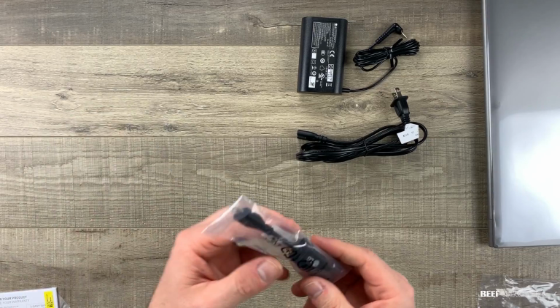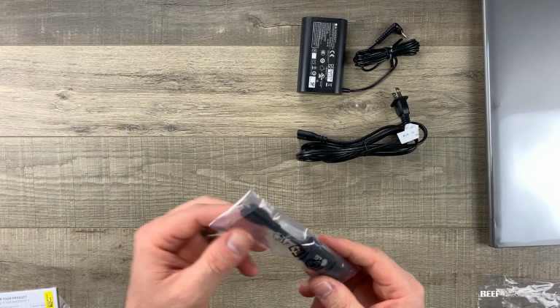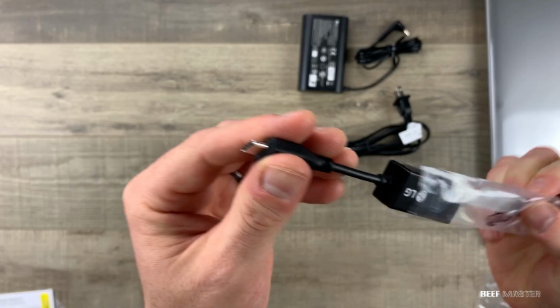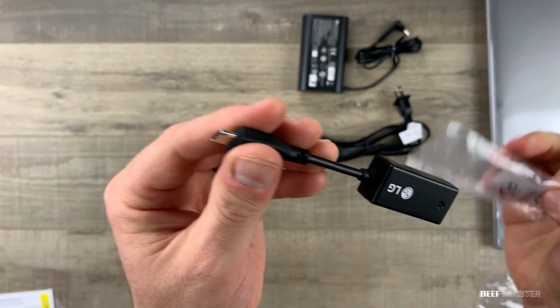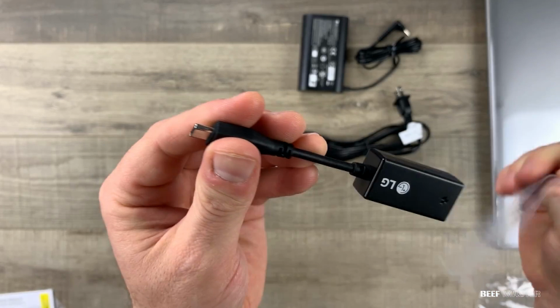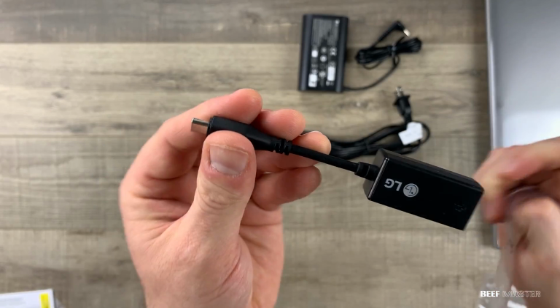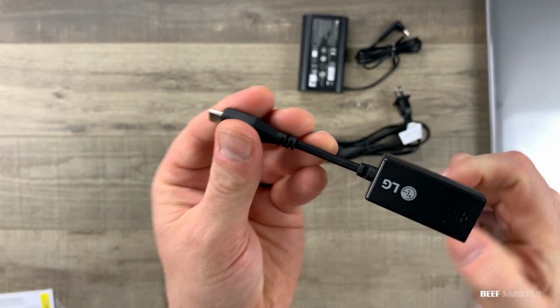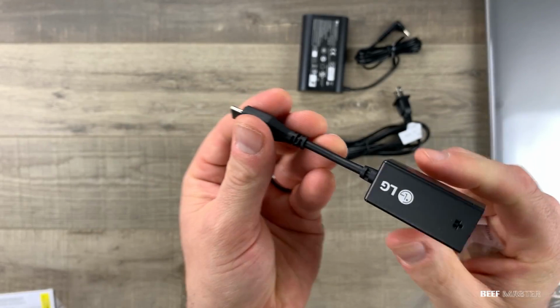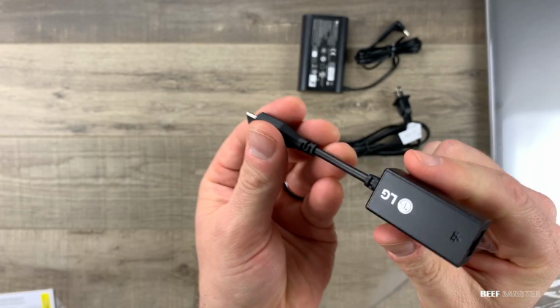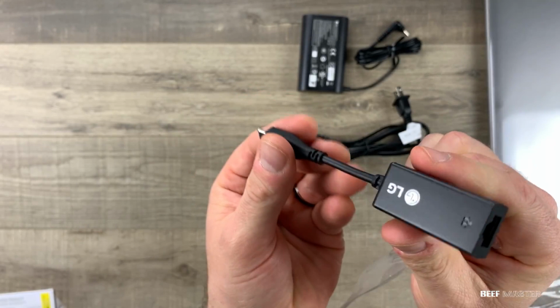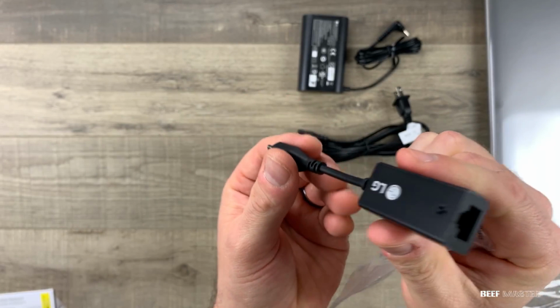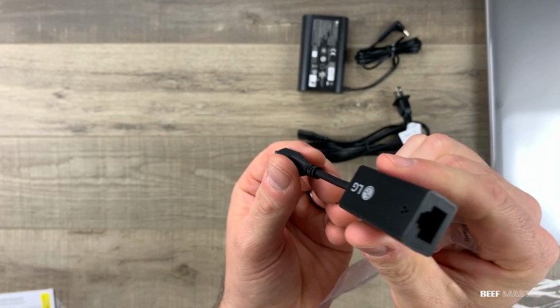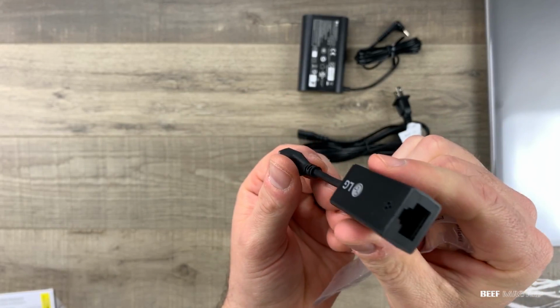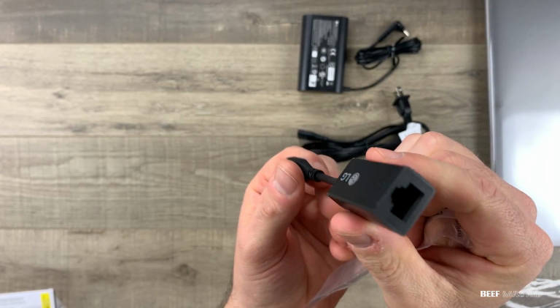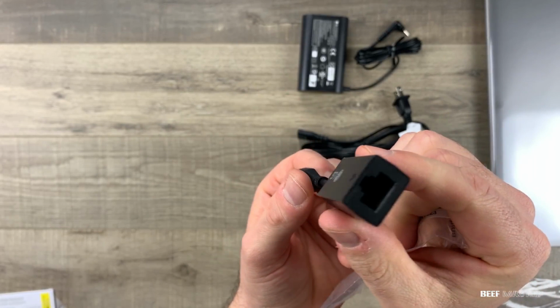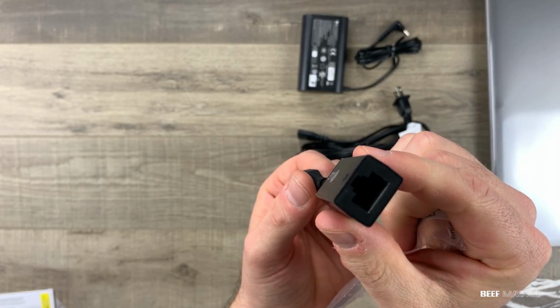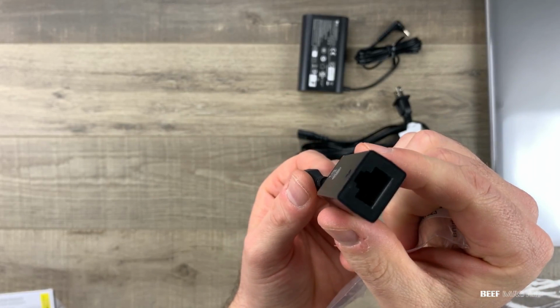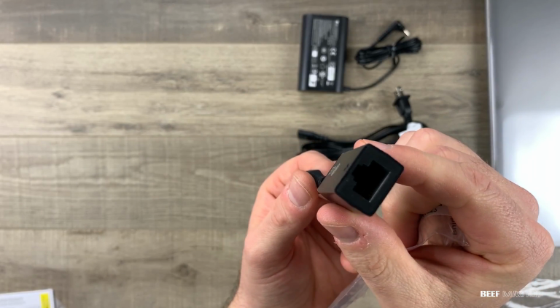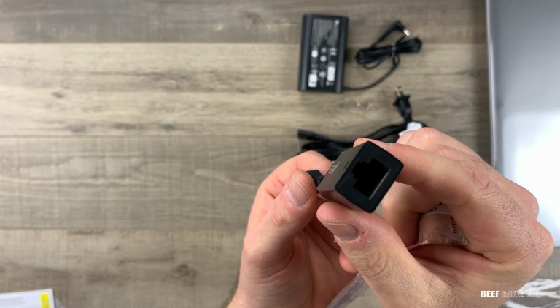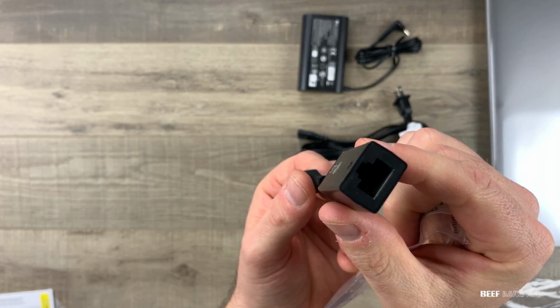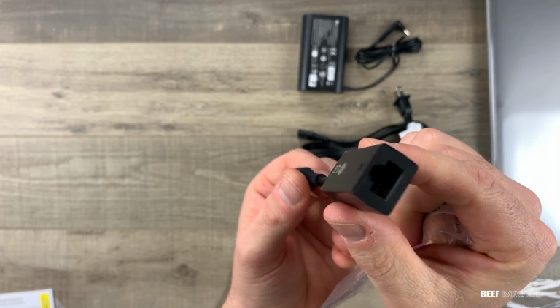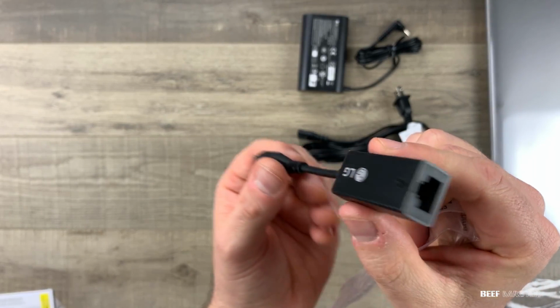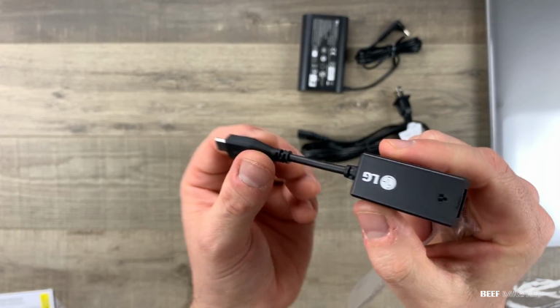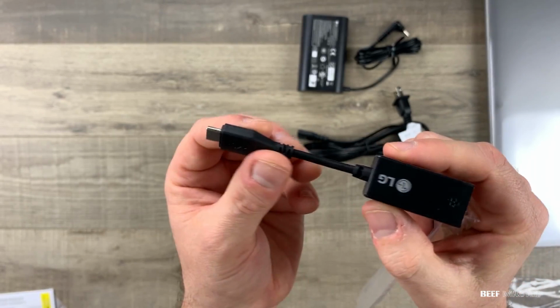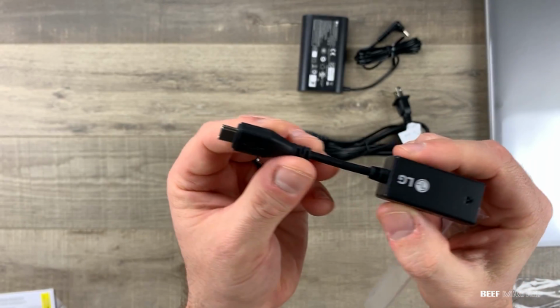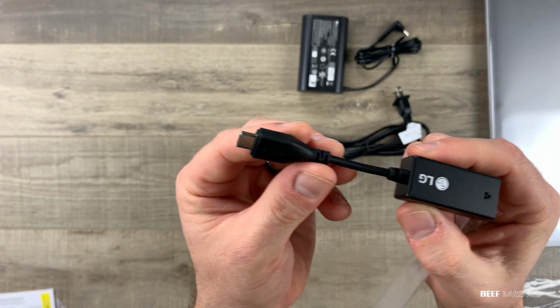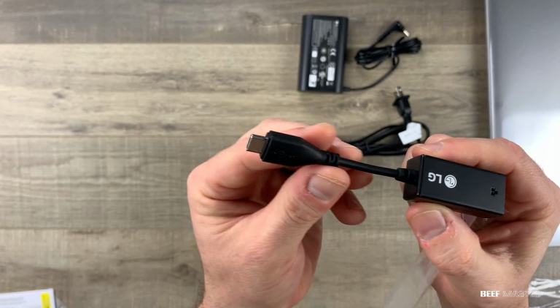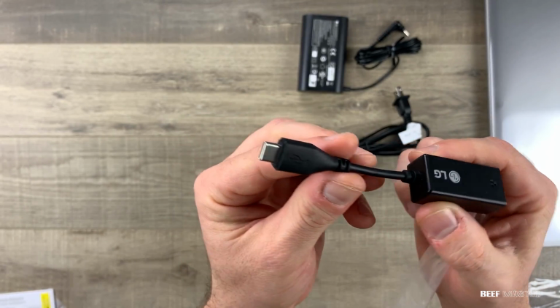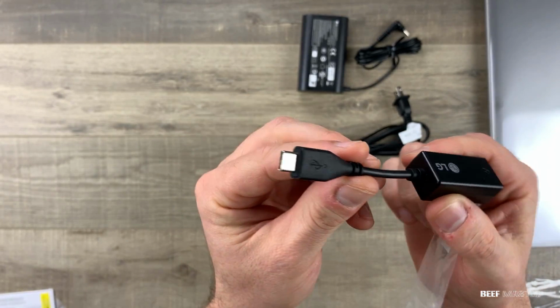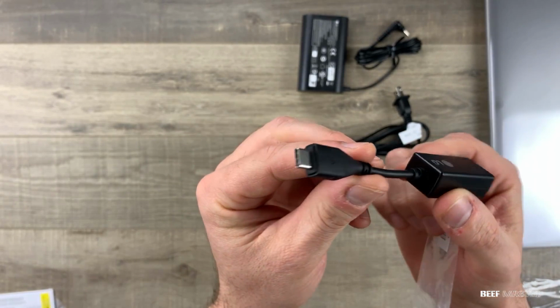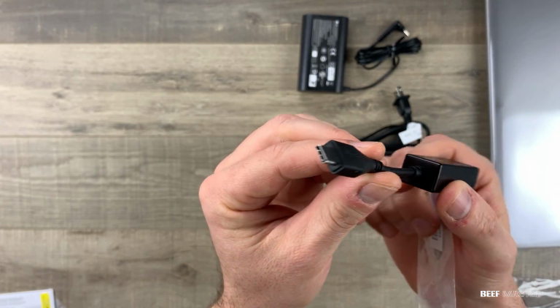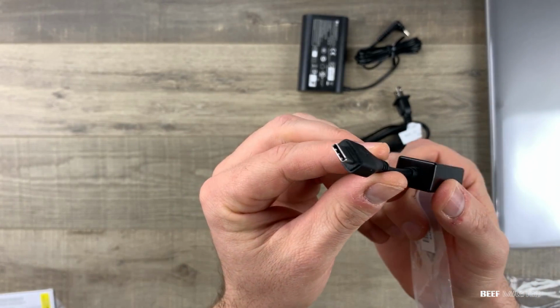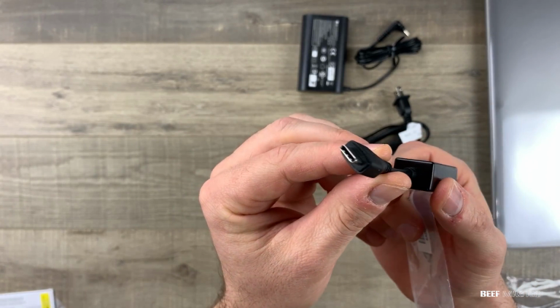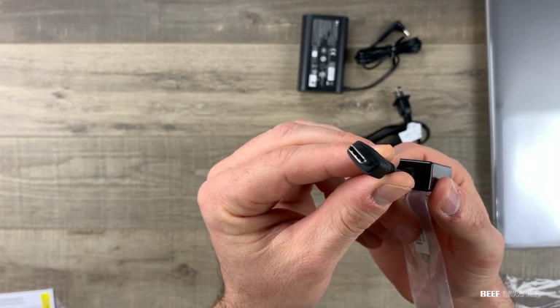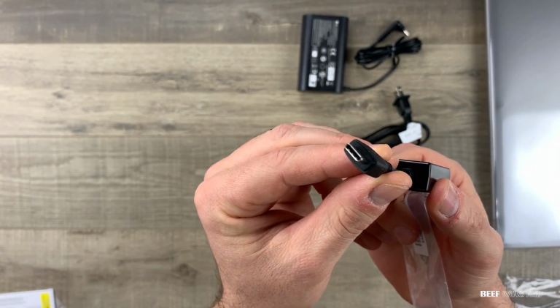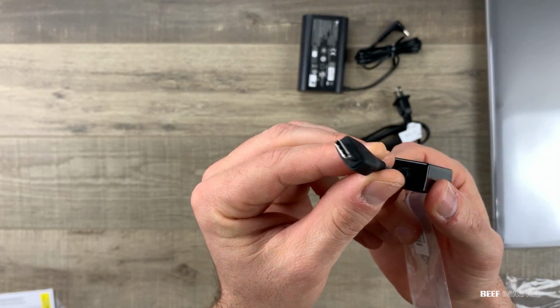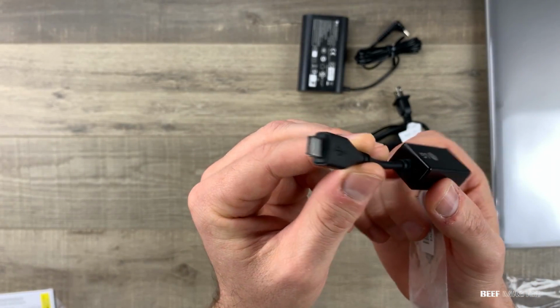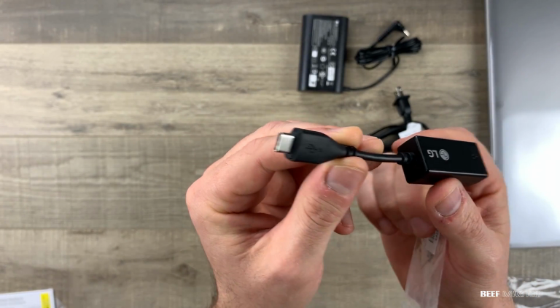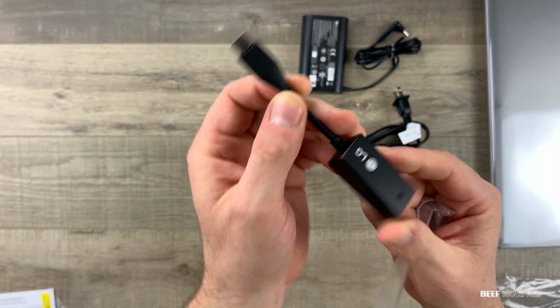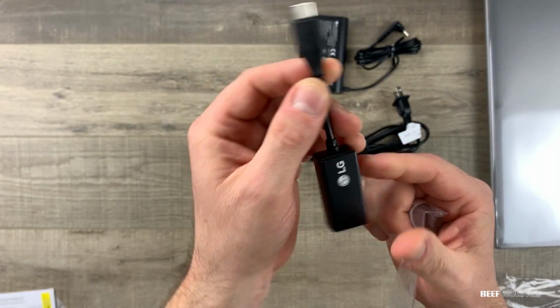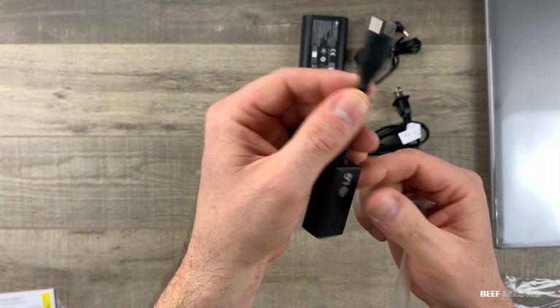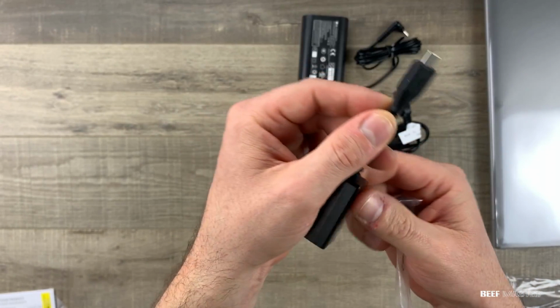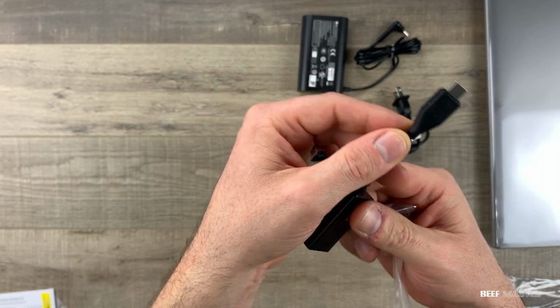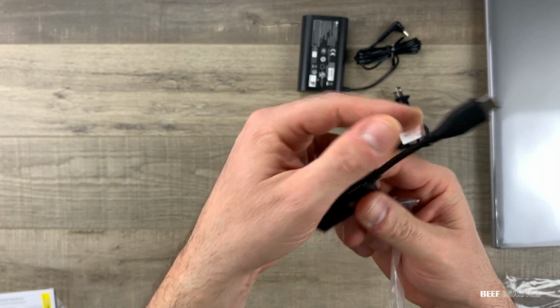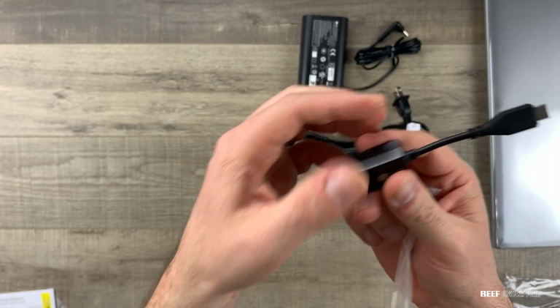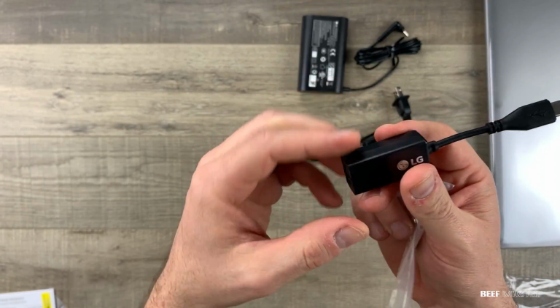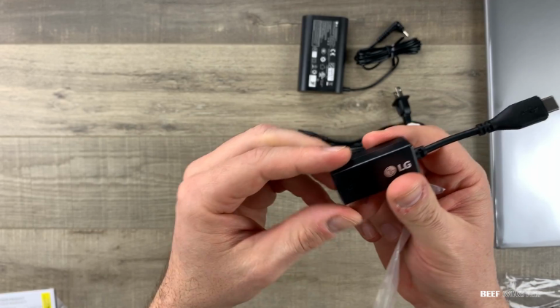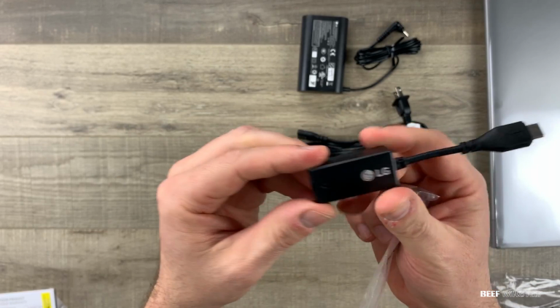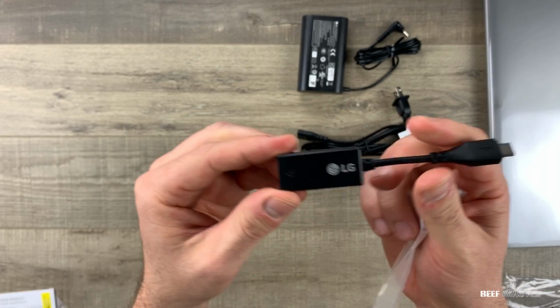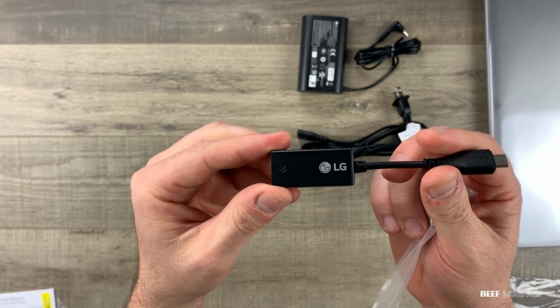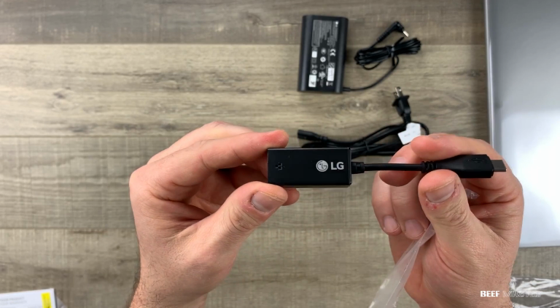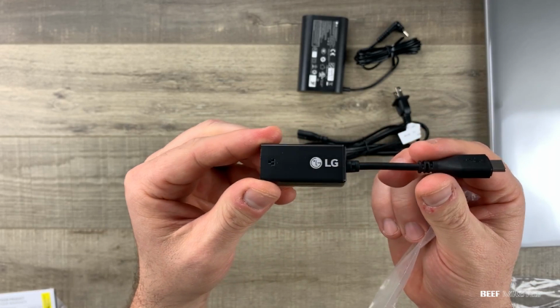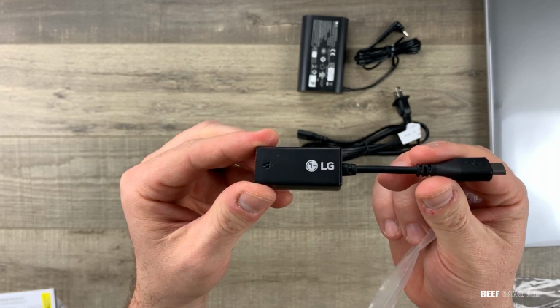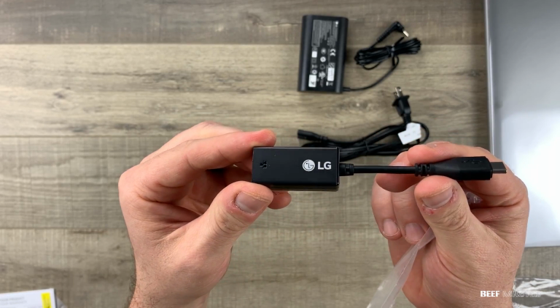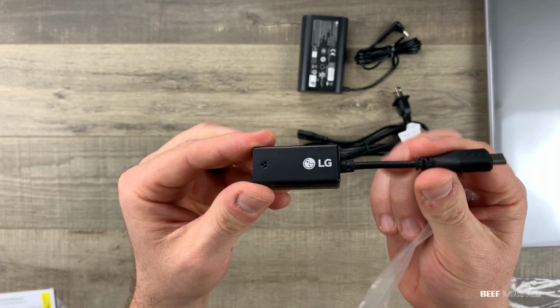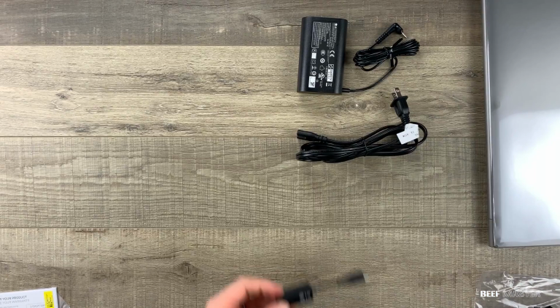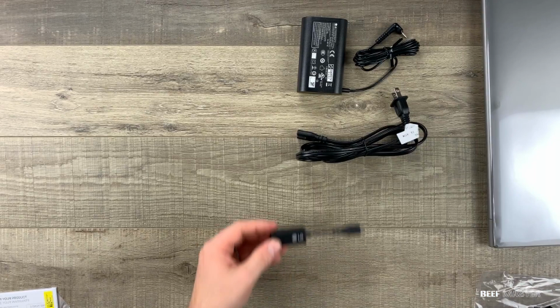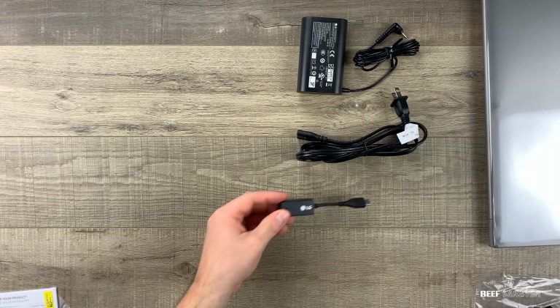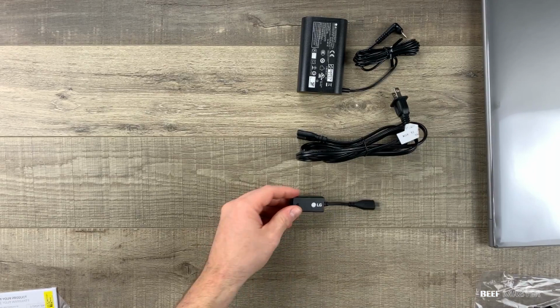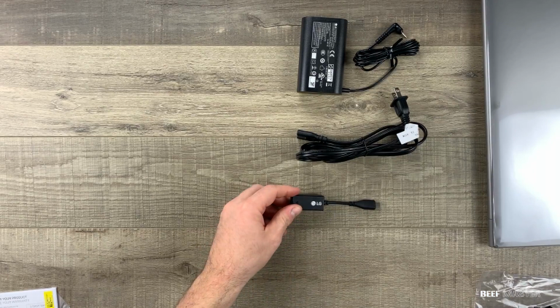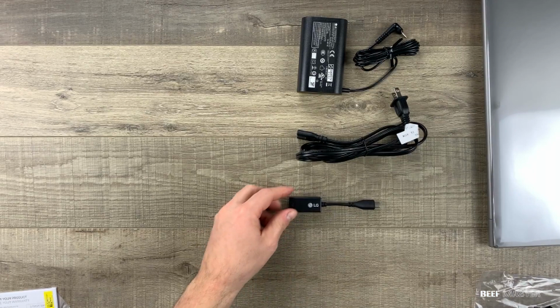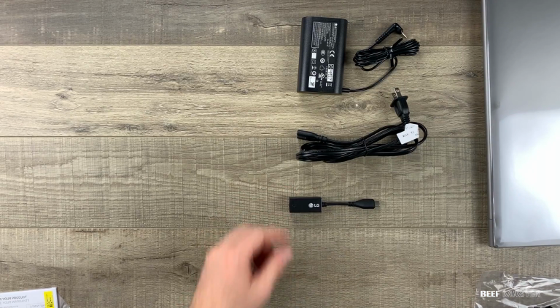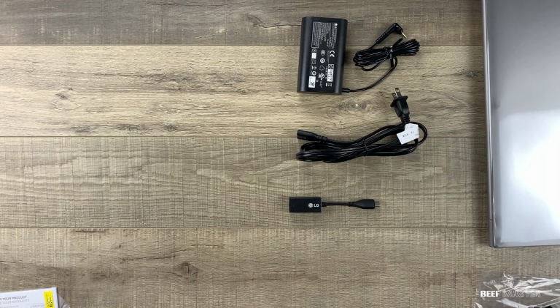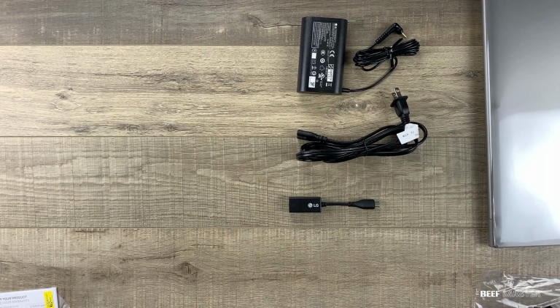Next is a Thunderbolt ethernet adapter. It's a 100 megabit ethernet connection. The LG Gram already has a wireless card, so this is an added bonus.